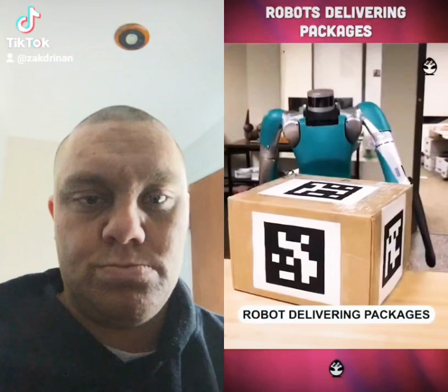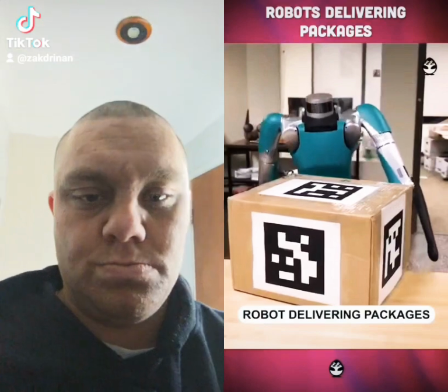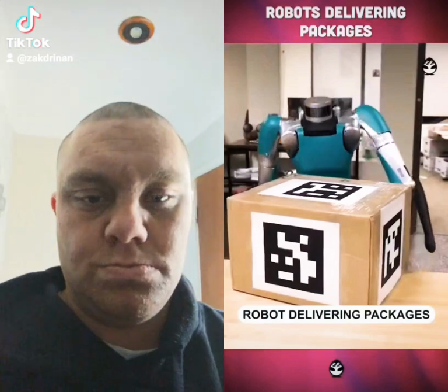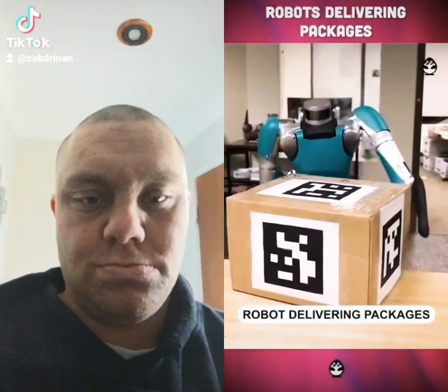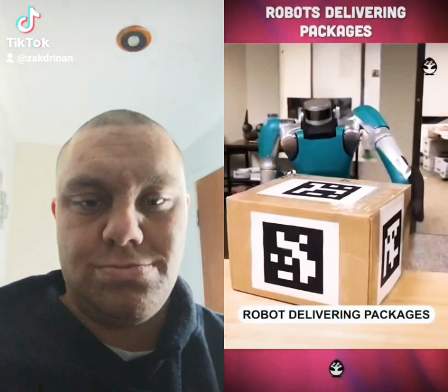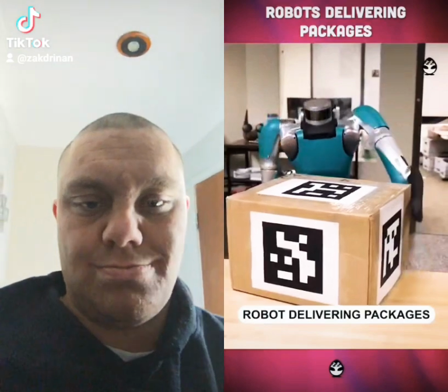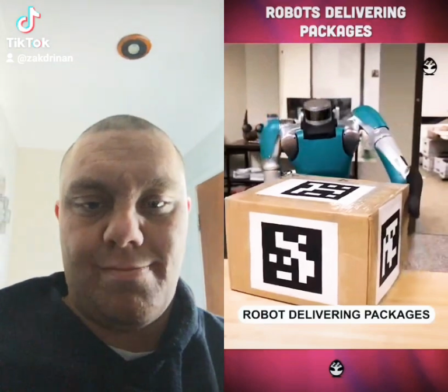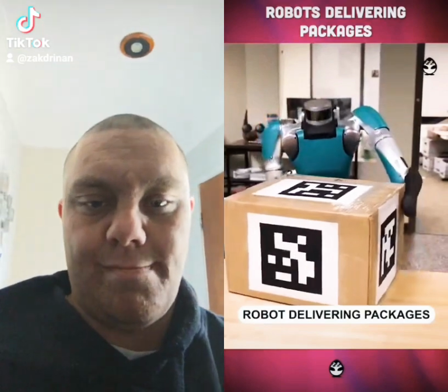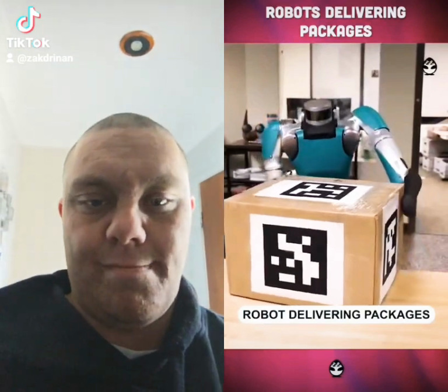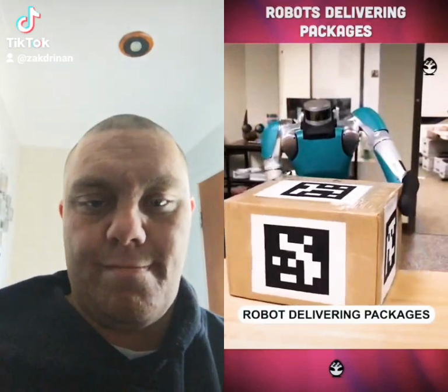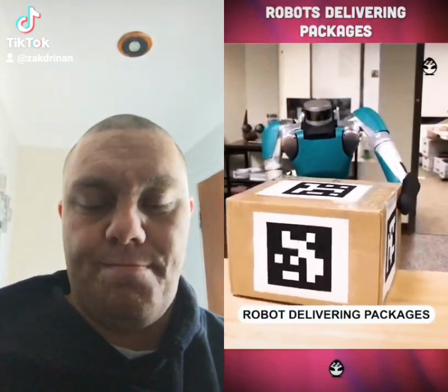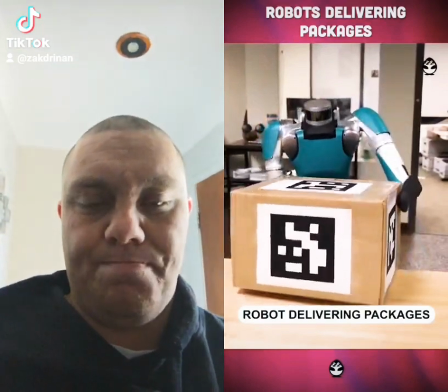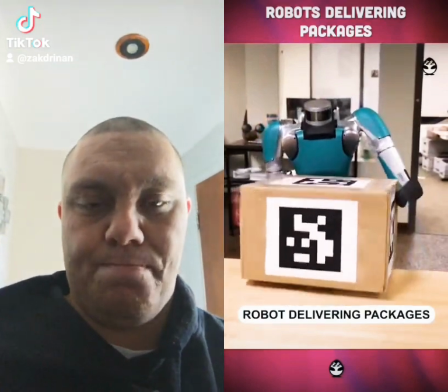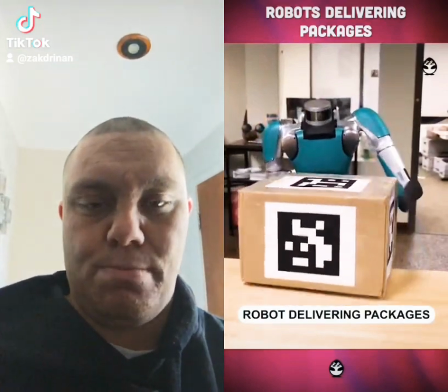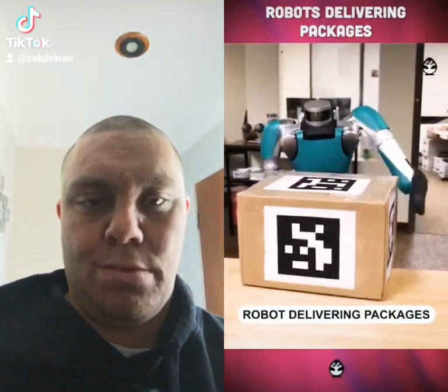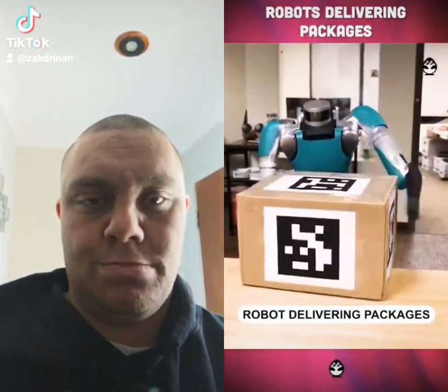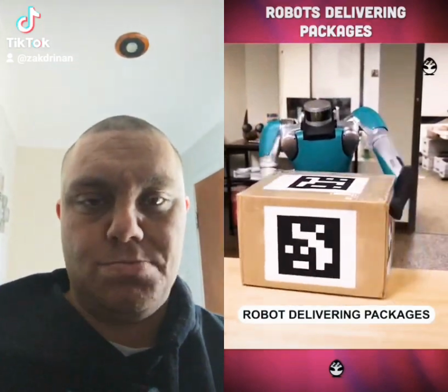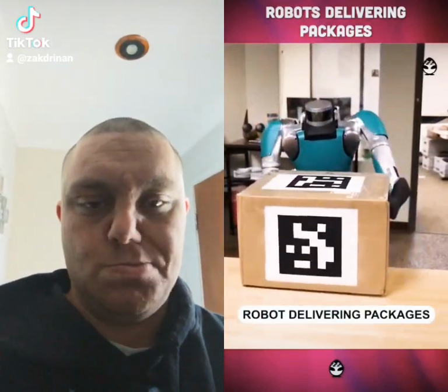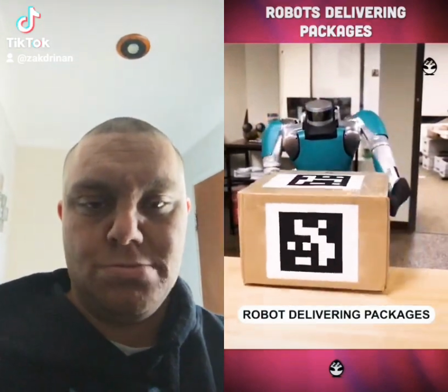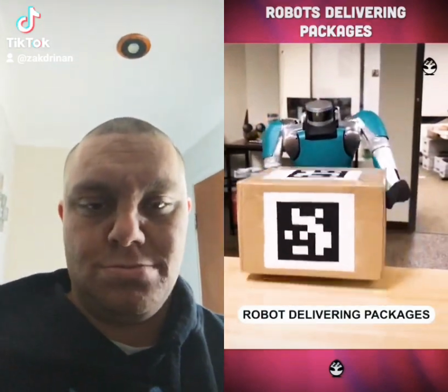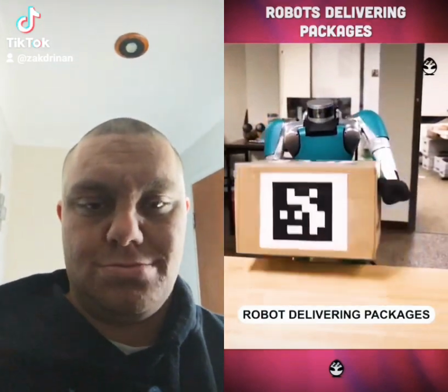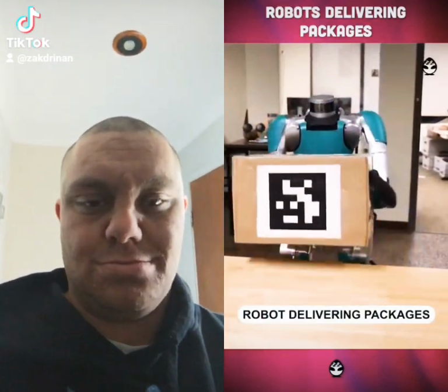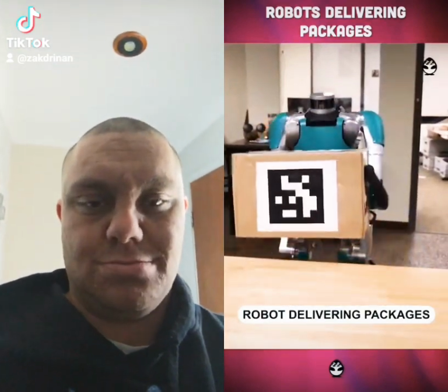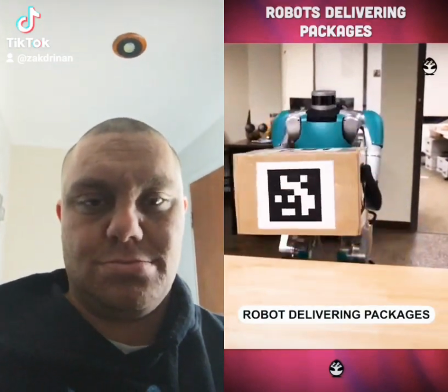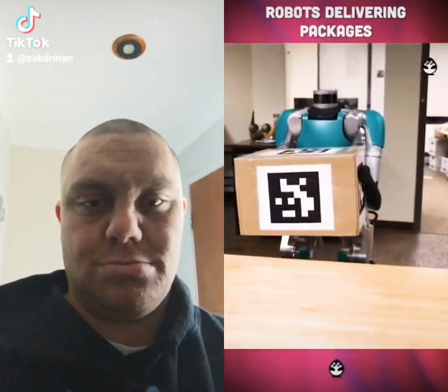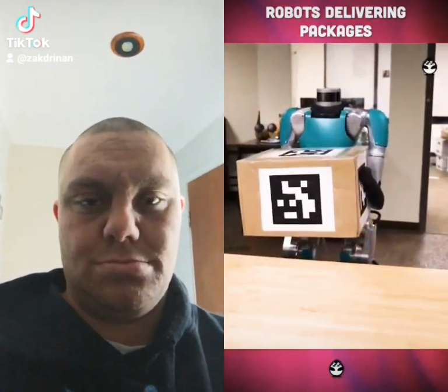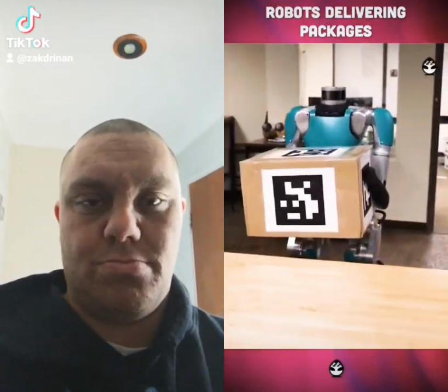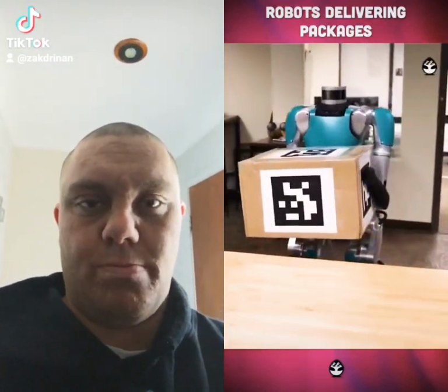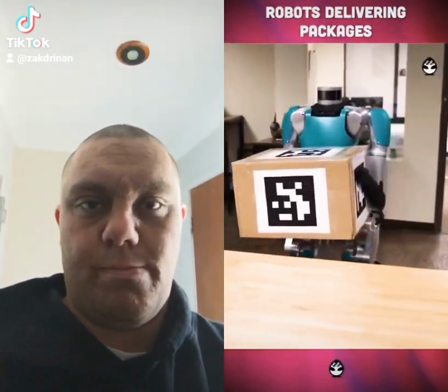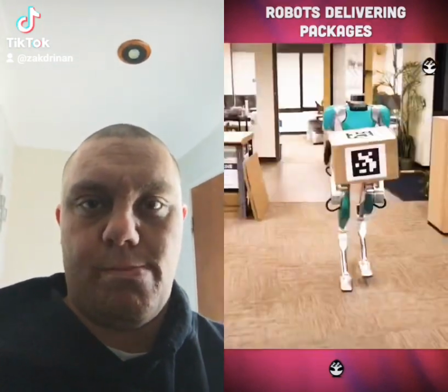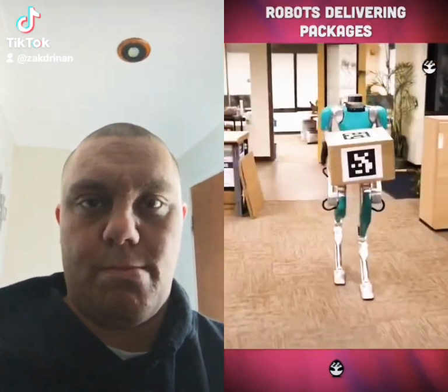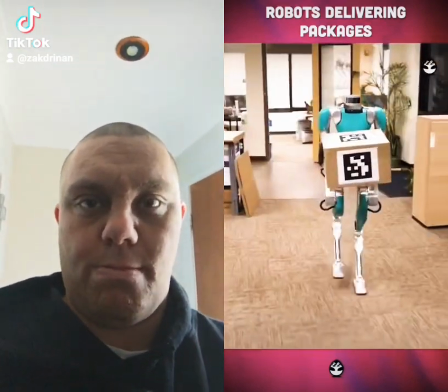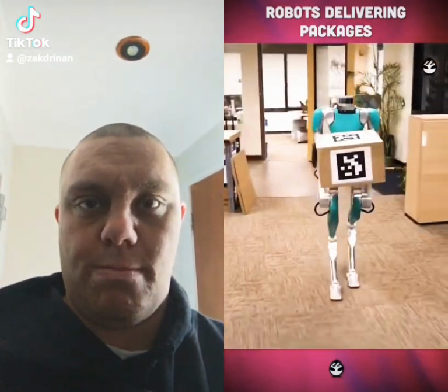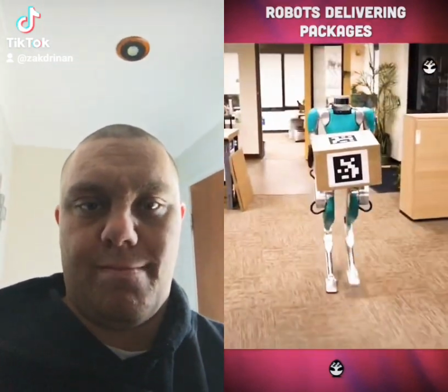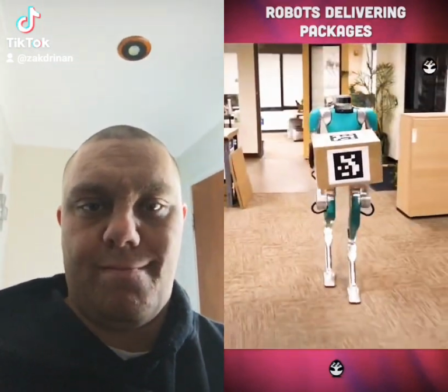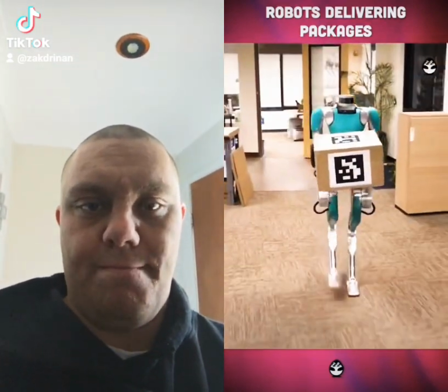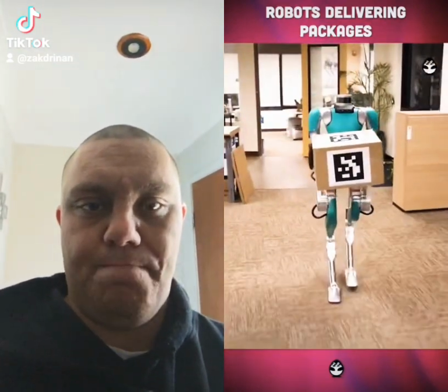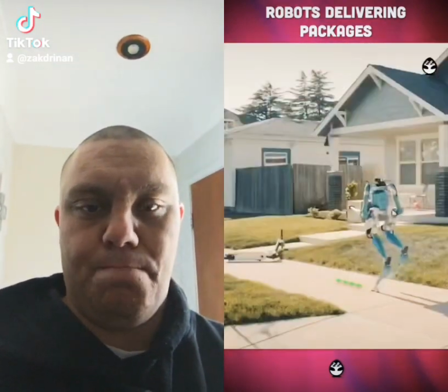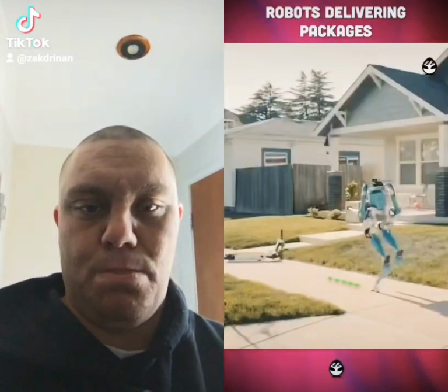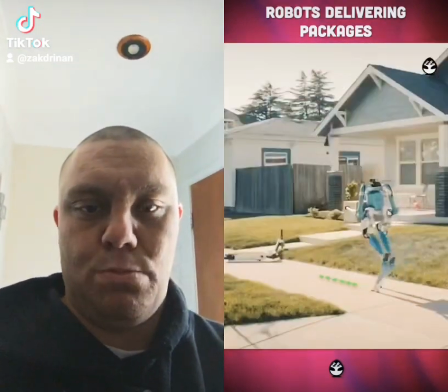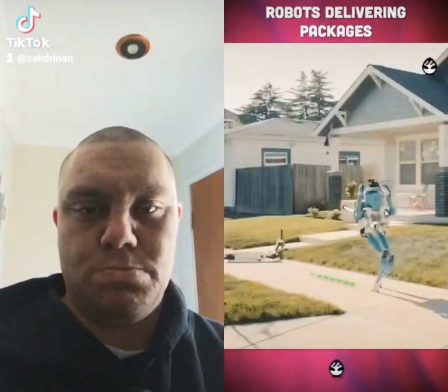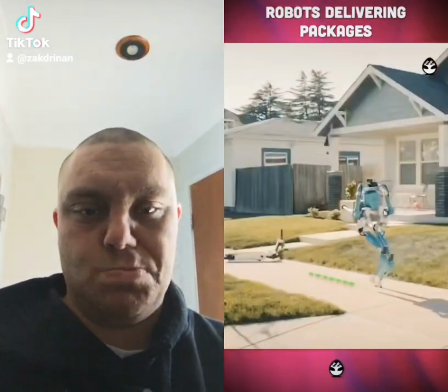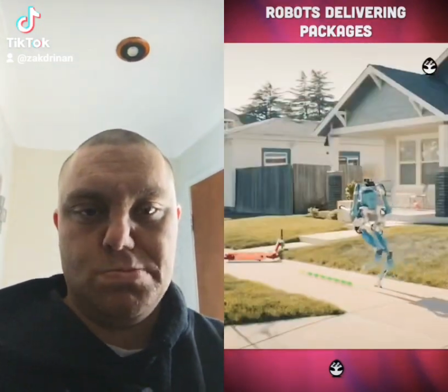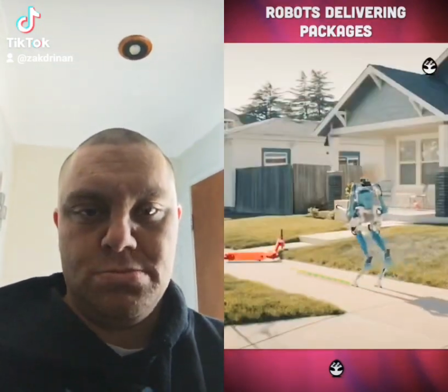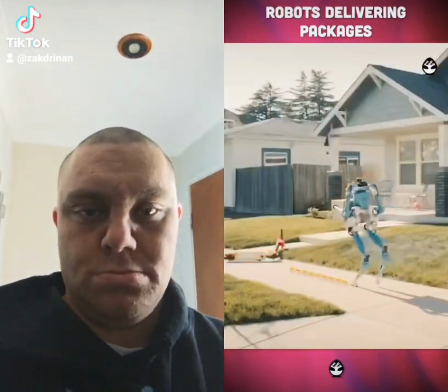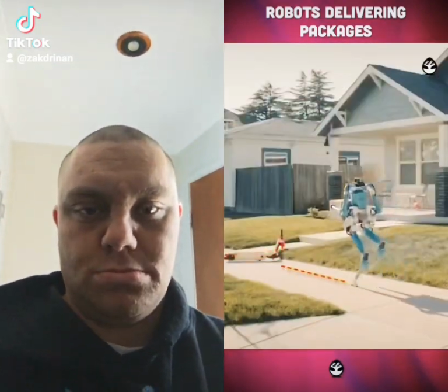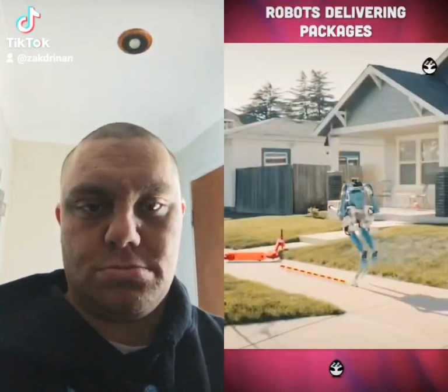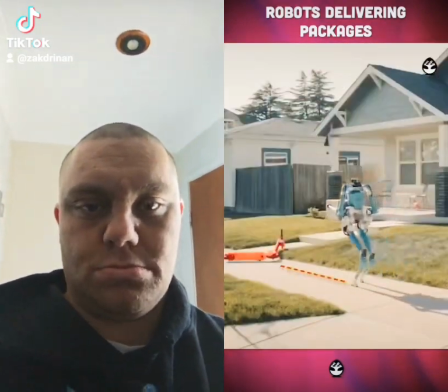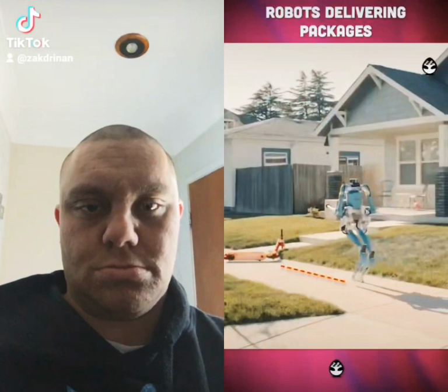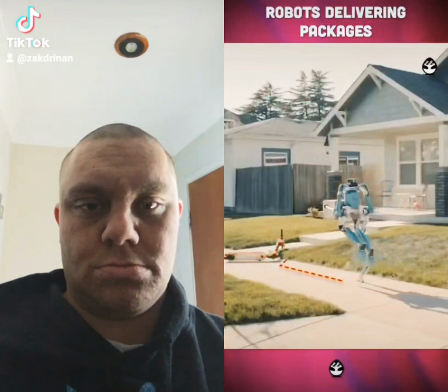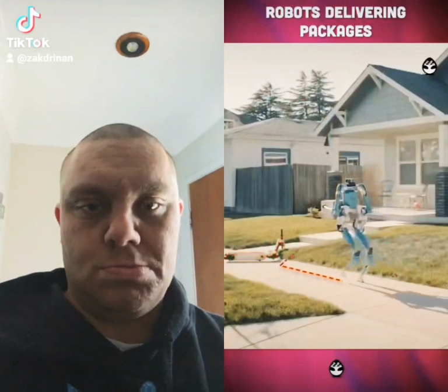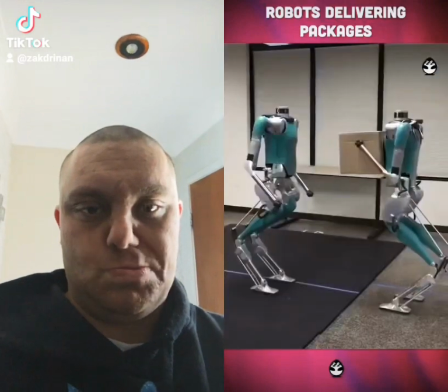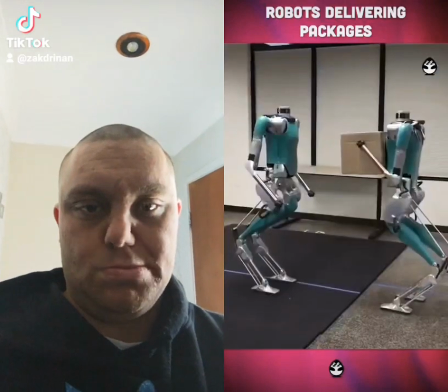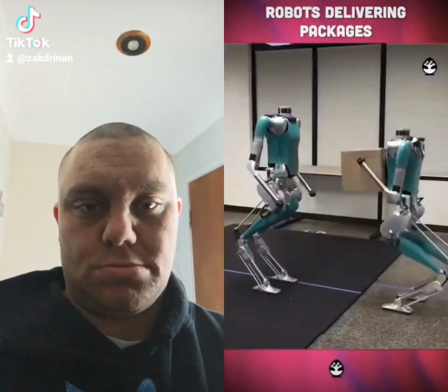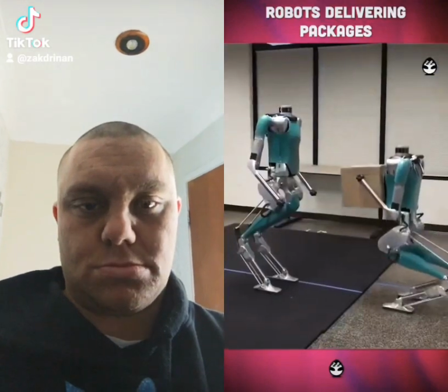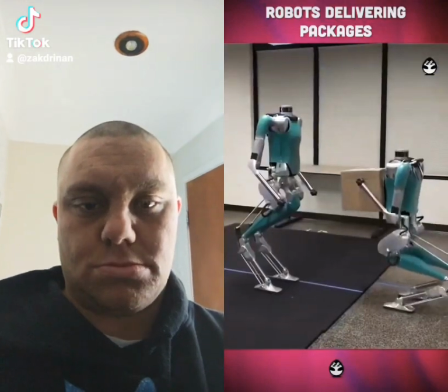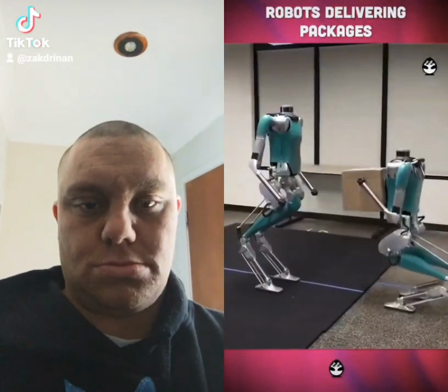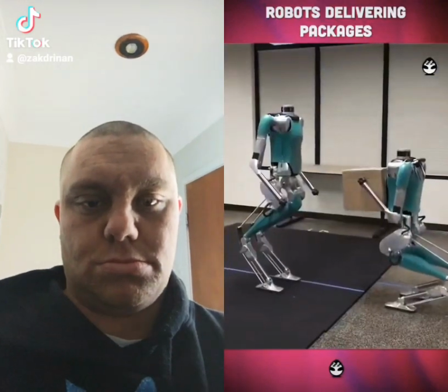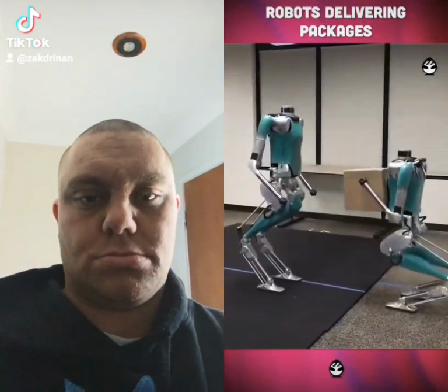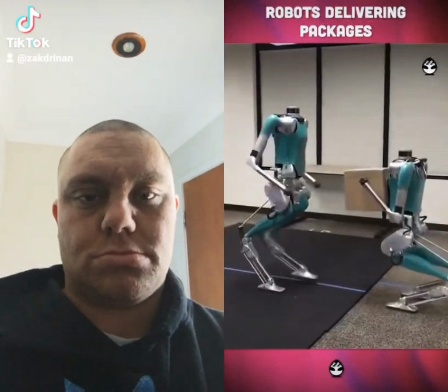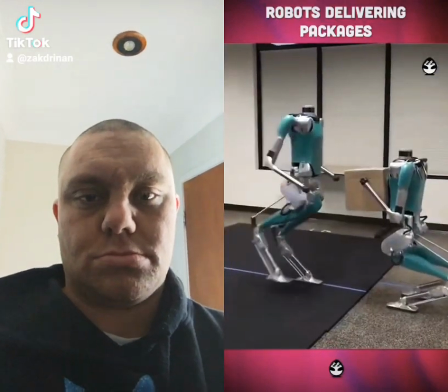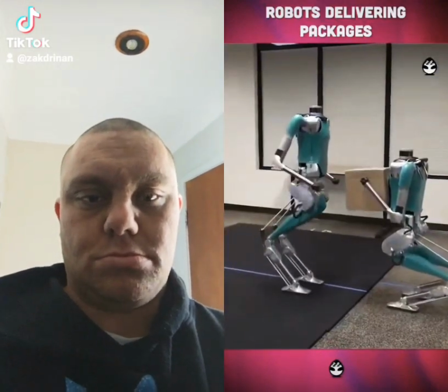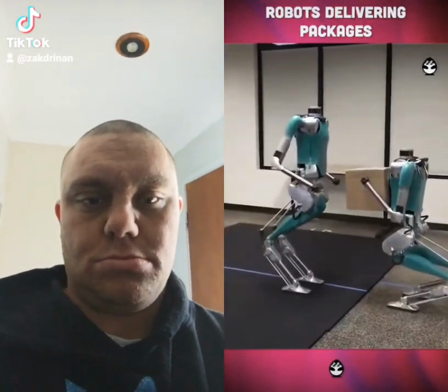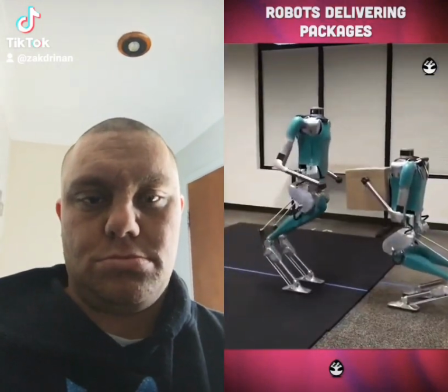This robot may soon be delivering parcels. It can lift heavy boxes, scan the area to avoid obstacles, and collaborate with other robots.